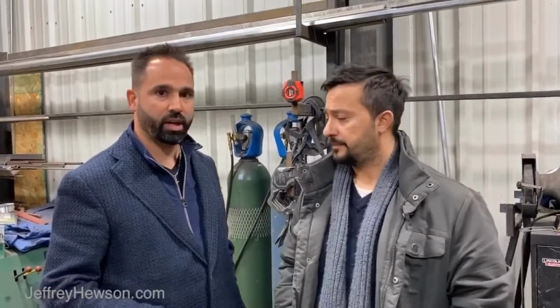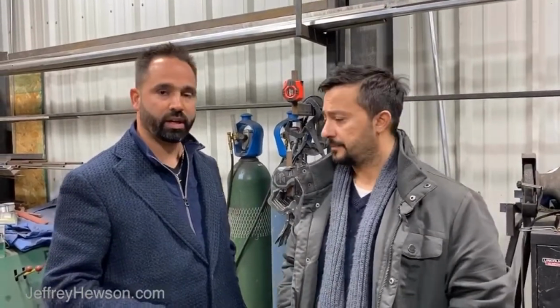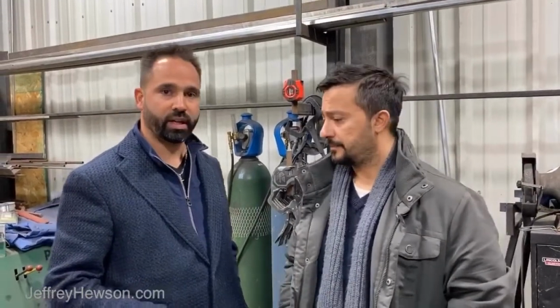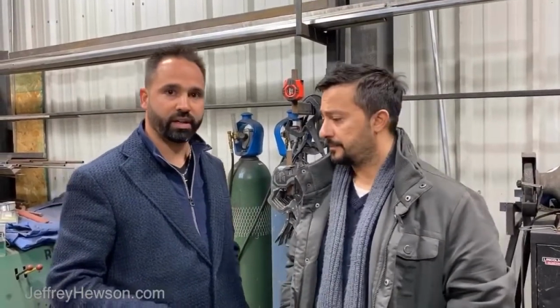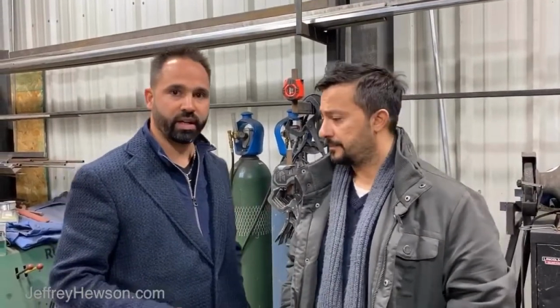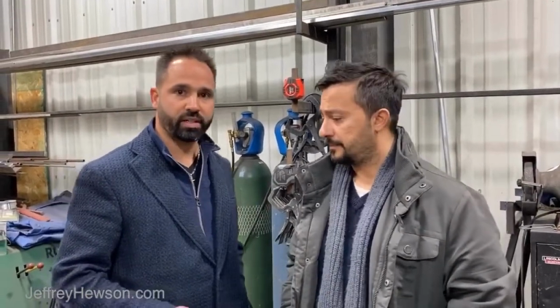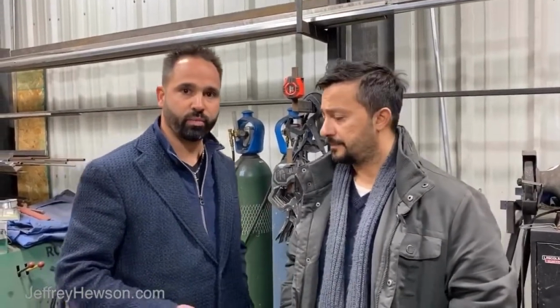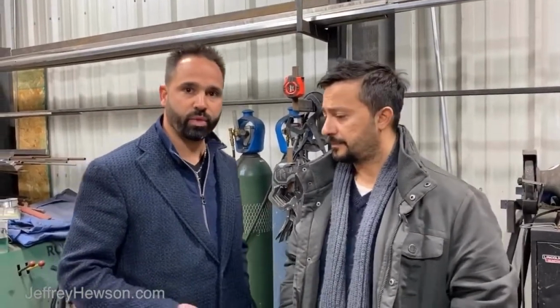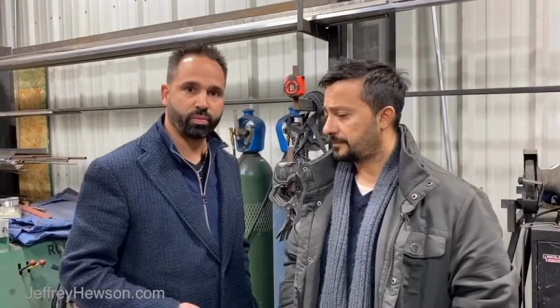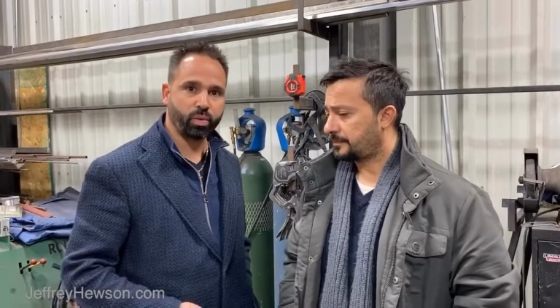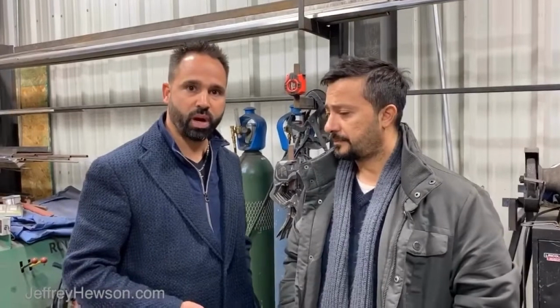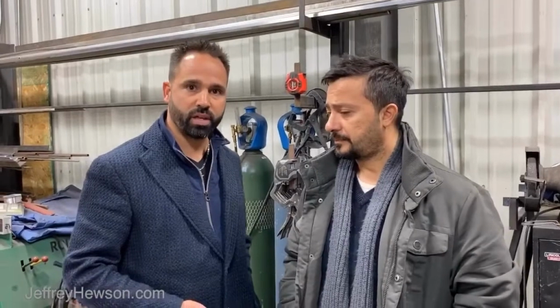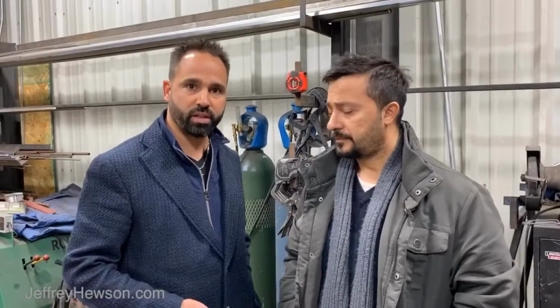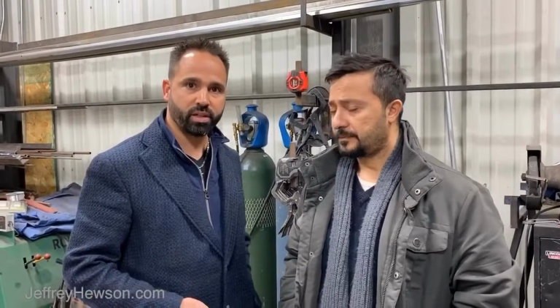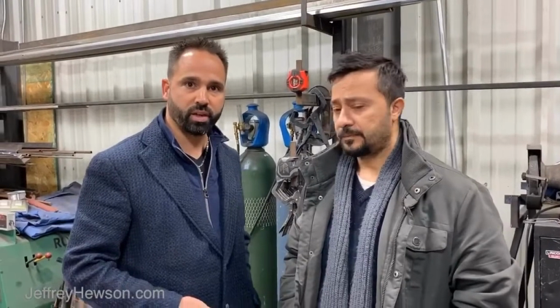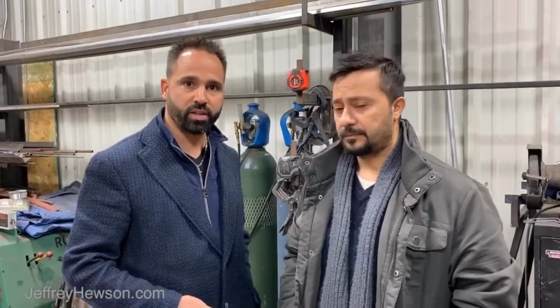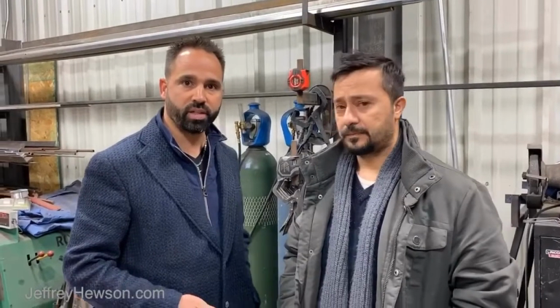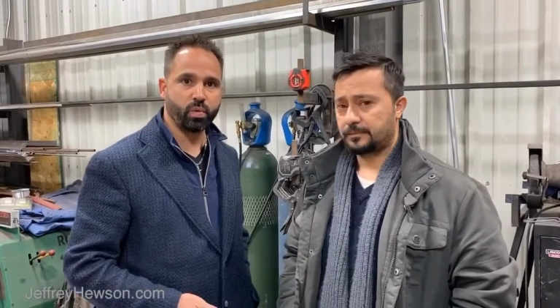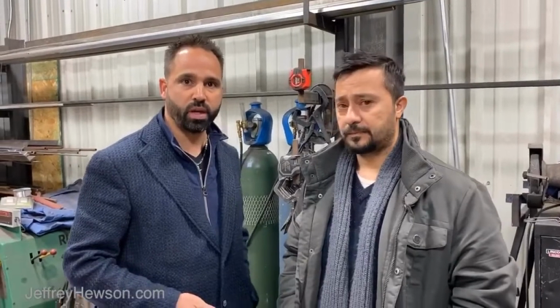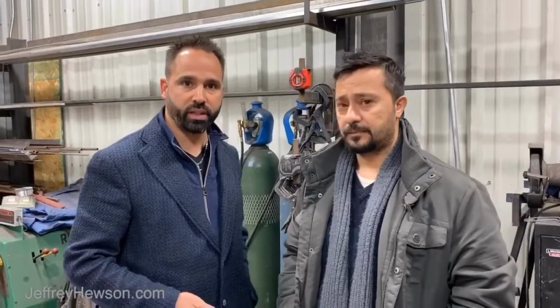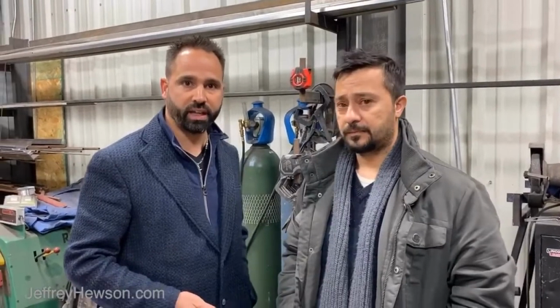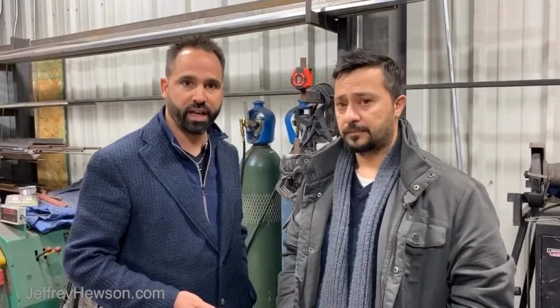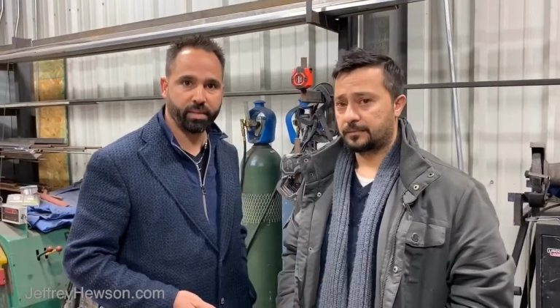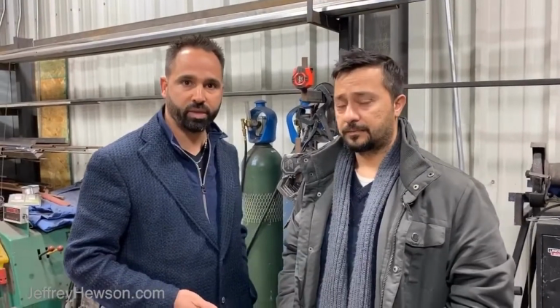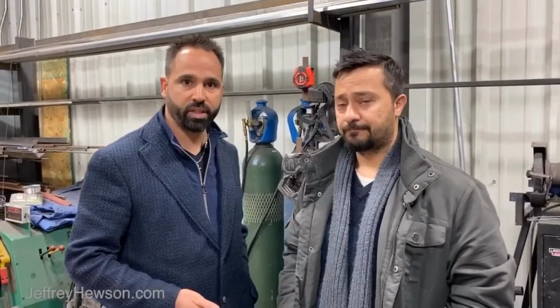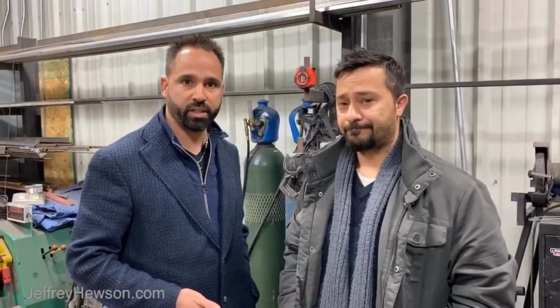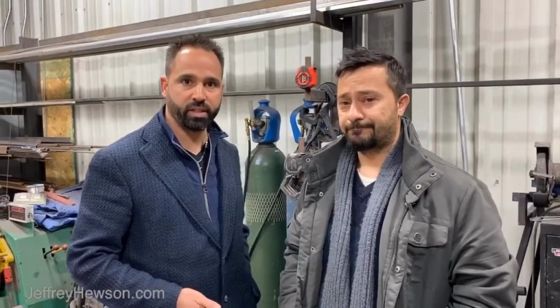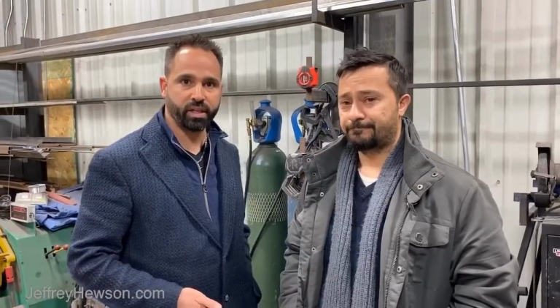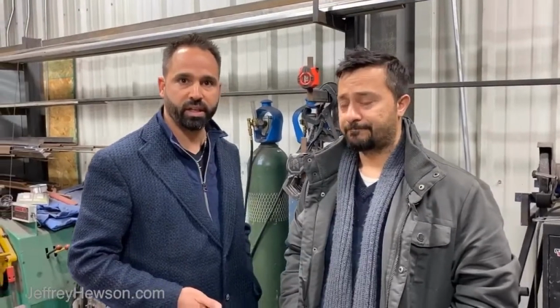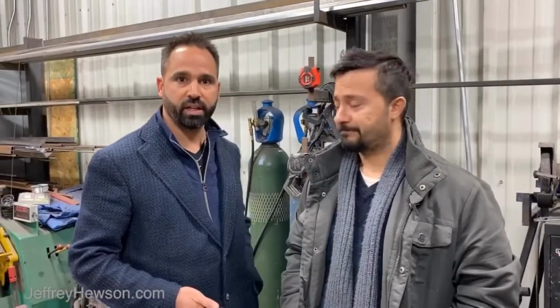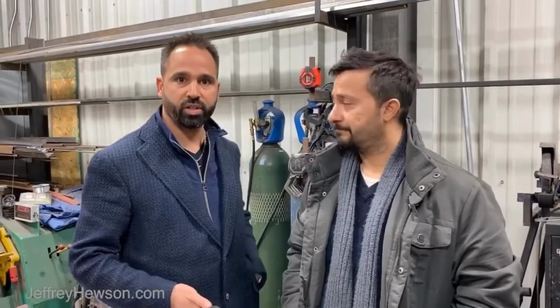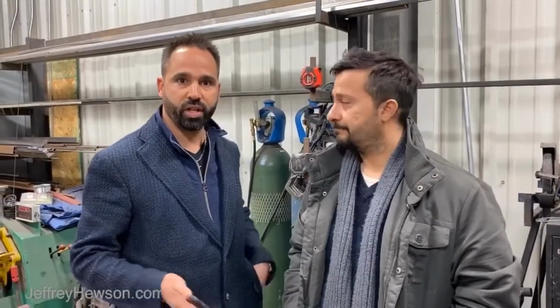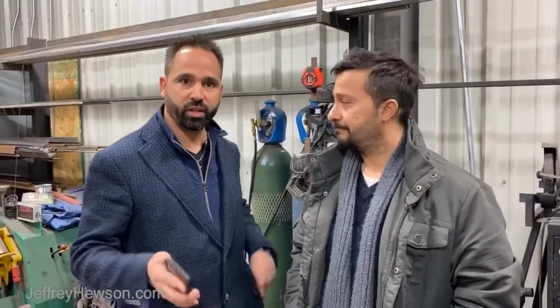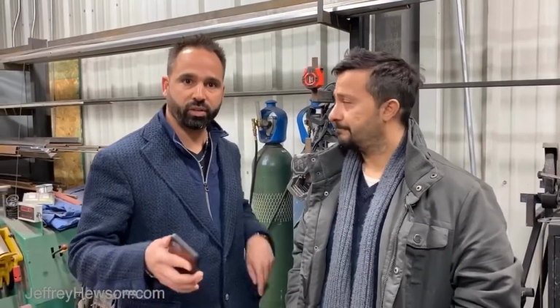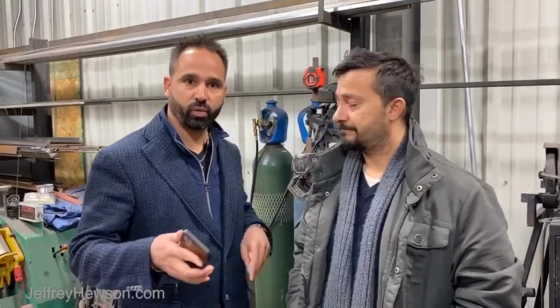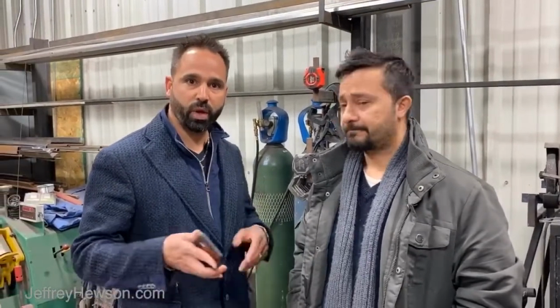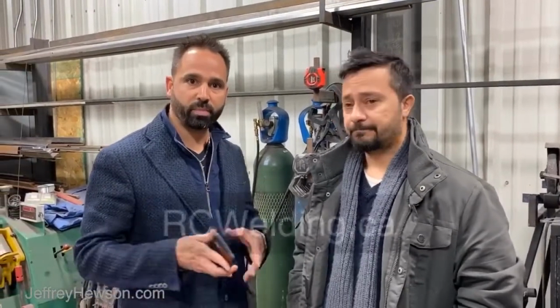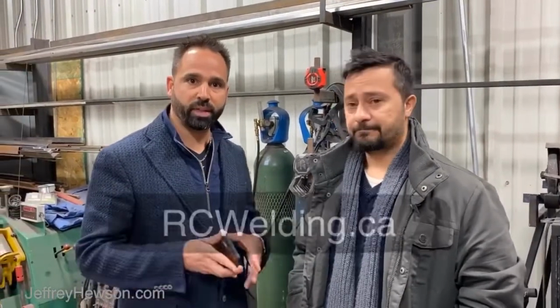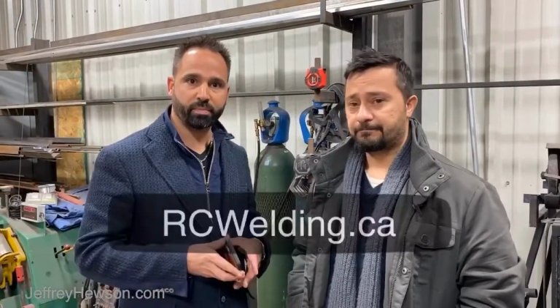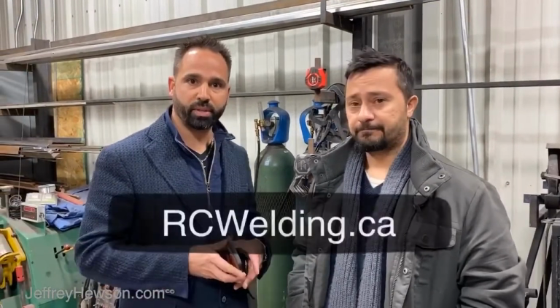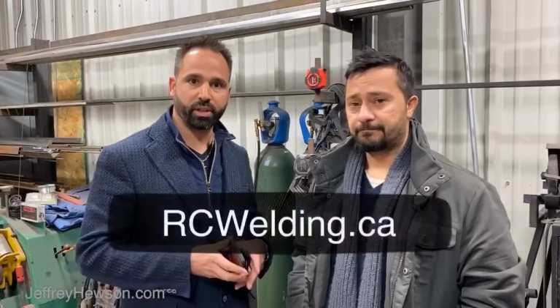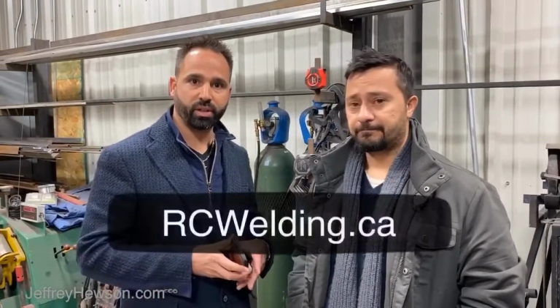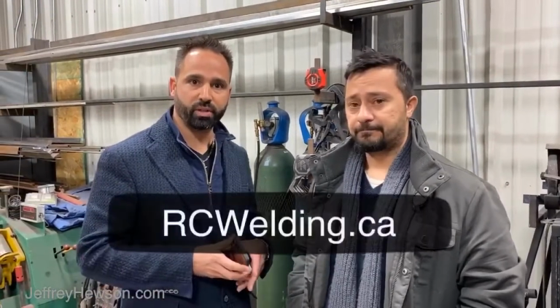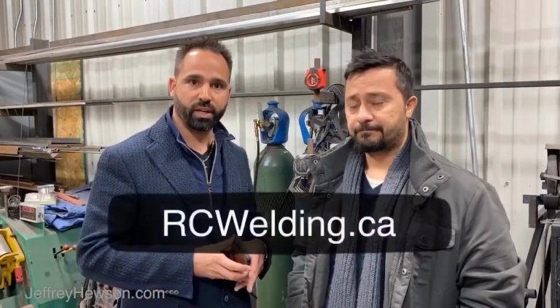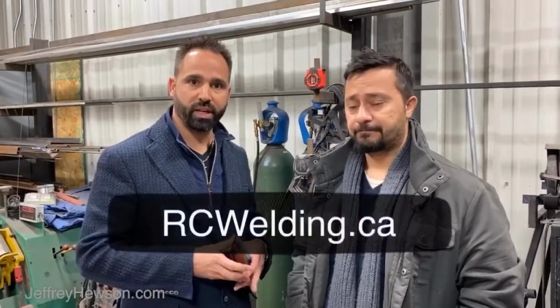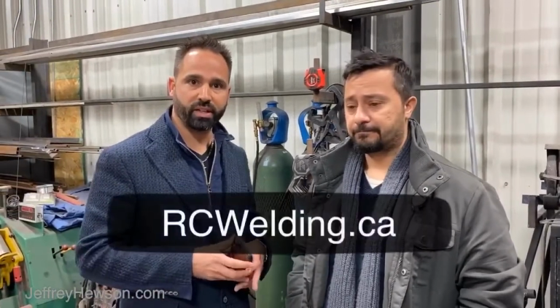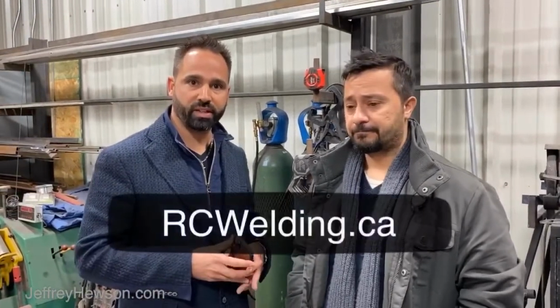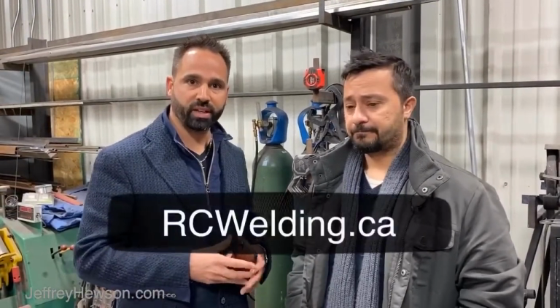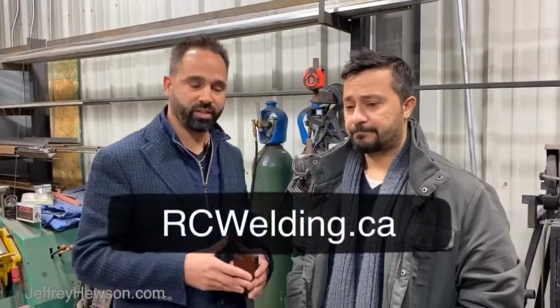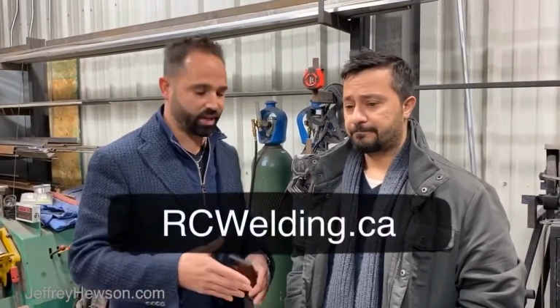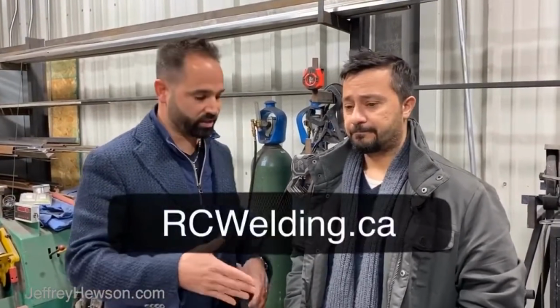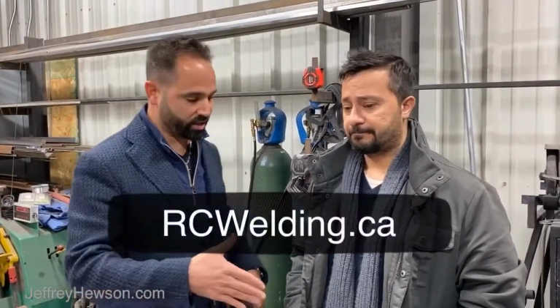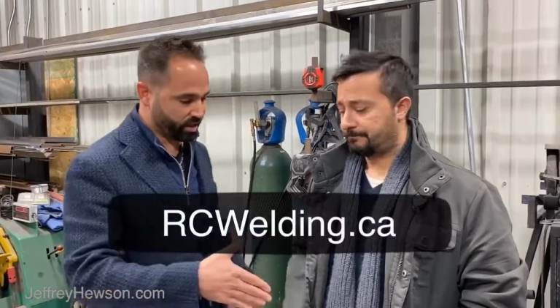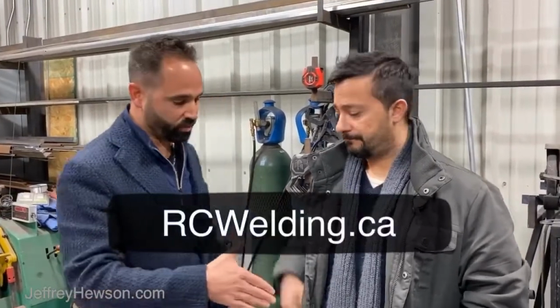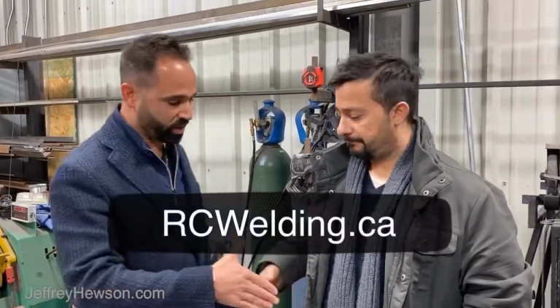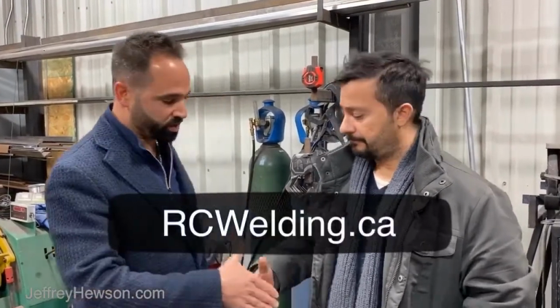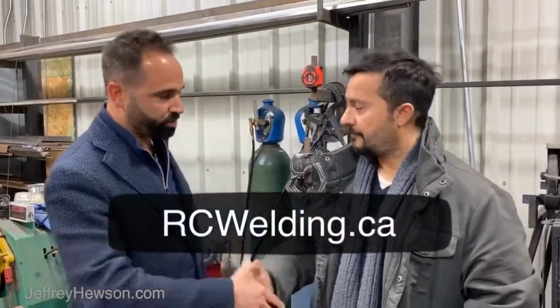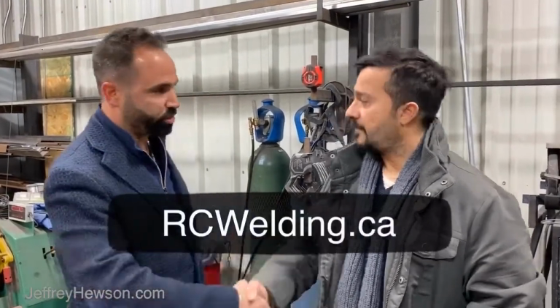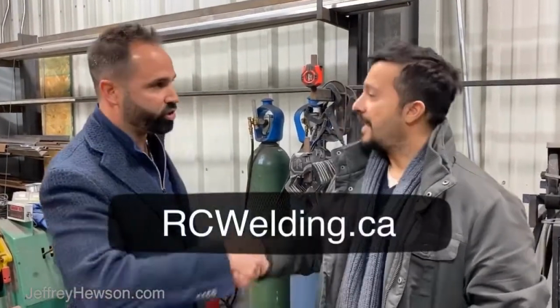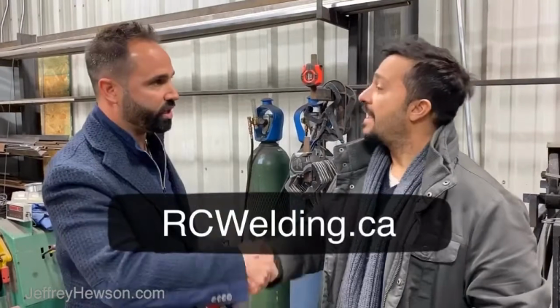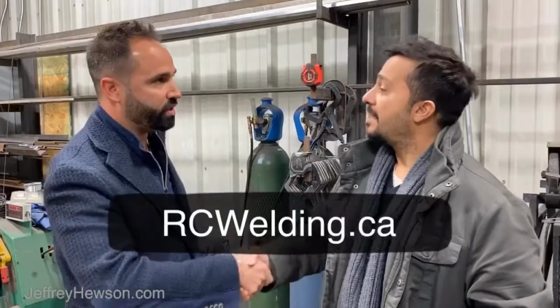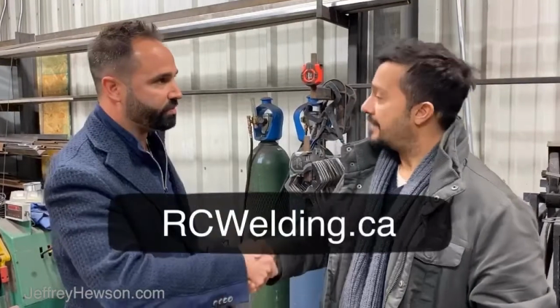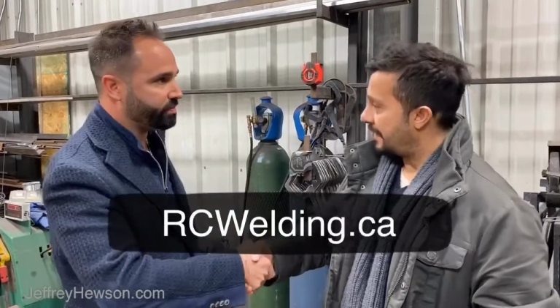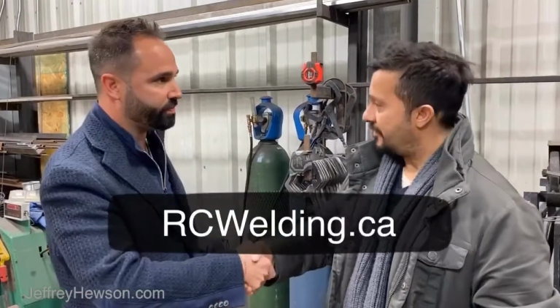Again, I'm with Ross at RC Welding in Hamilton. Check out the web link below, and thanks again Ross. Appreciate it. Thank you.